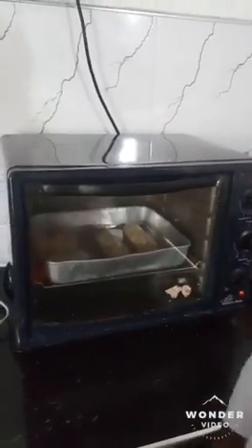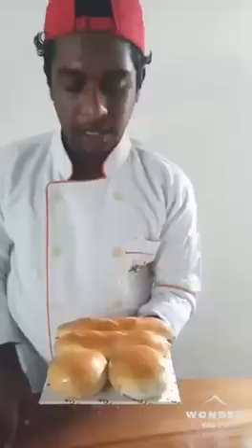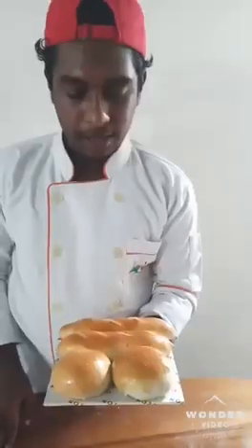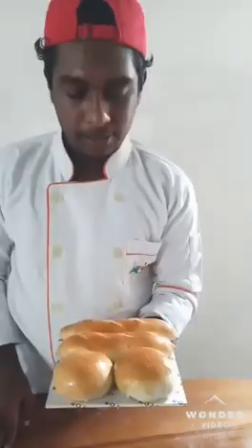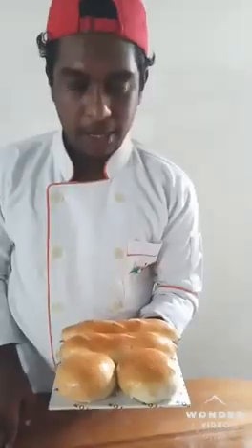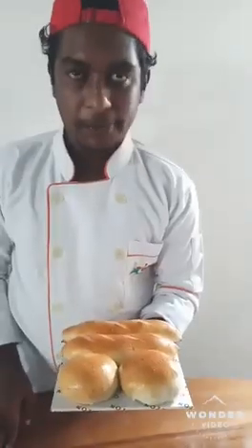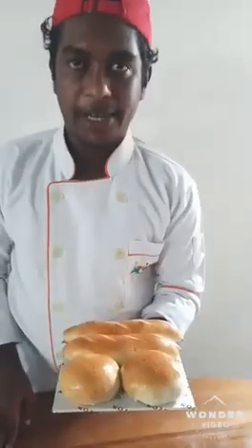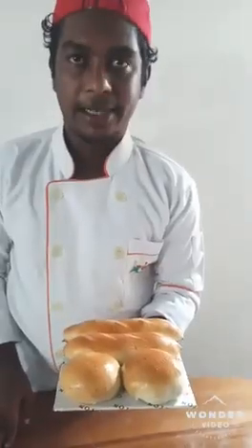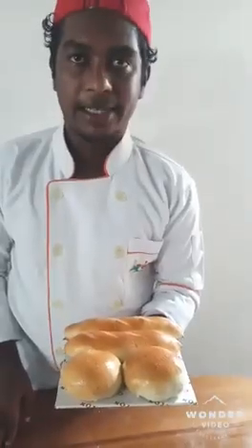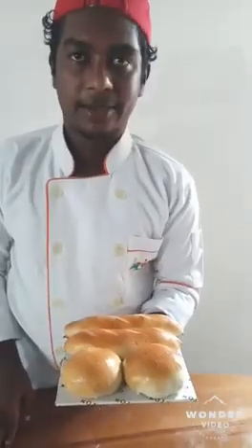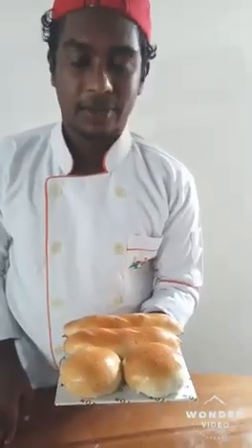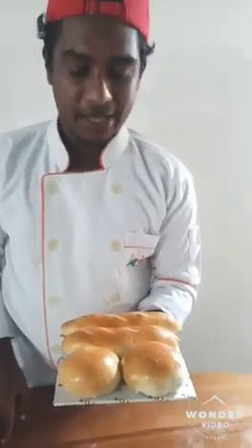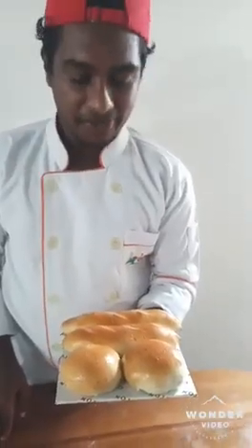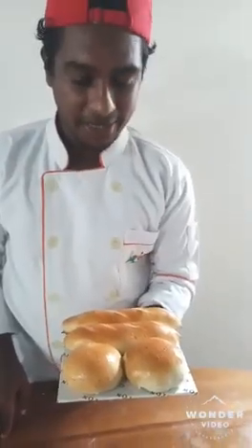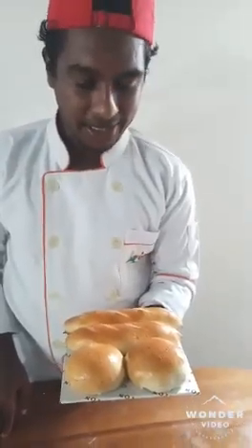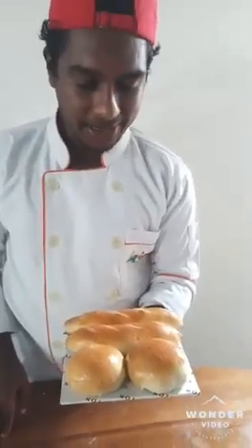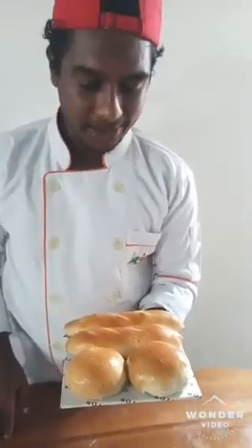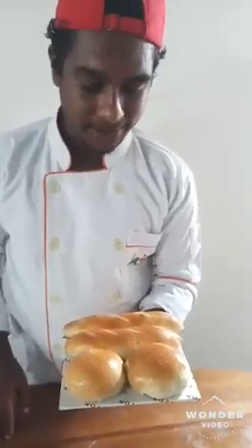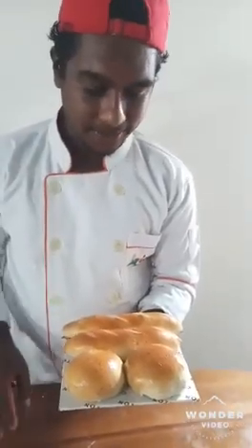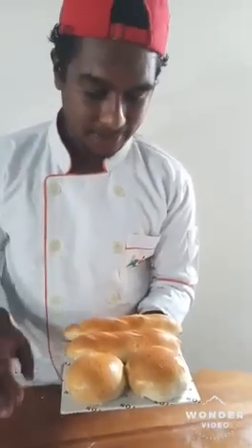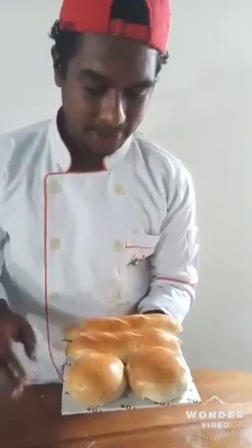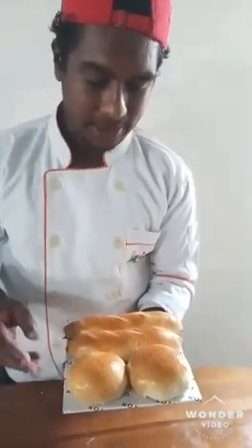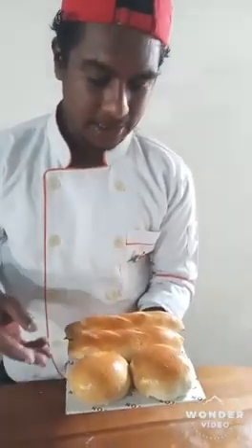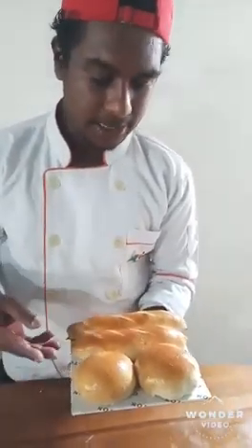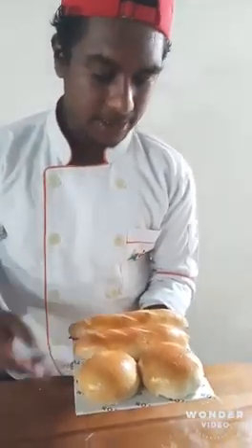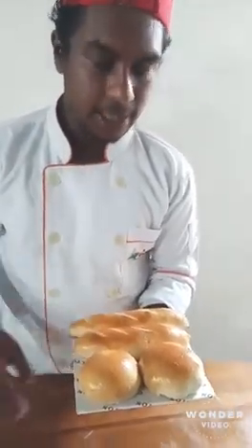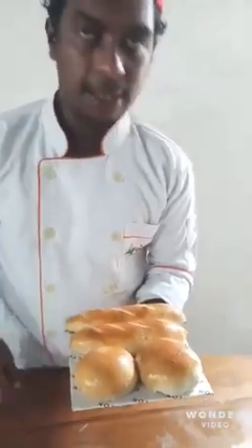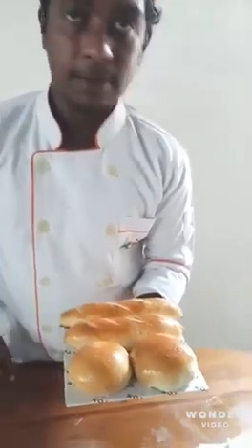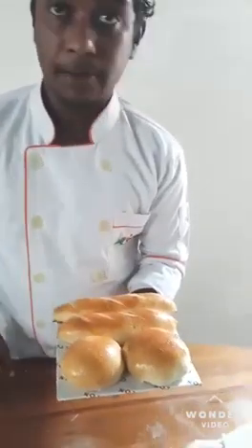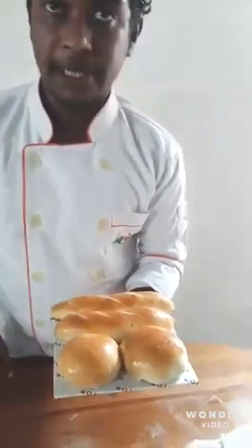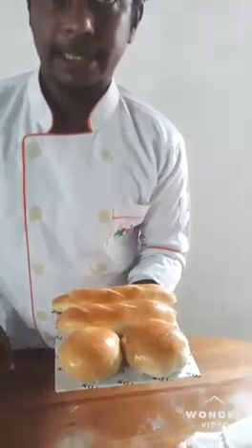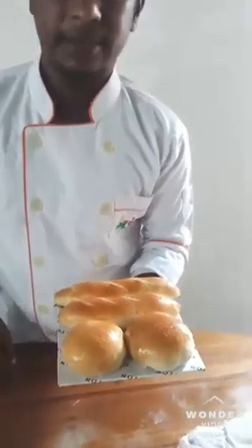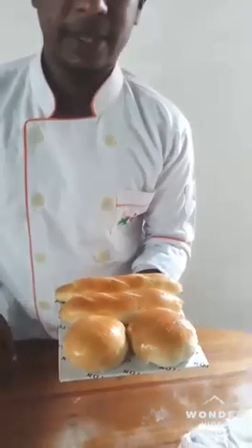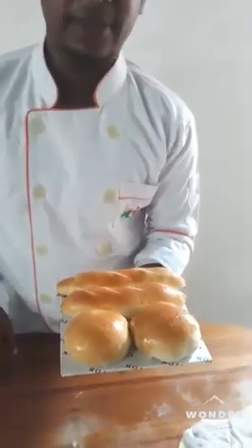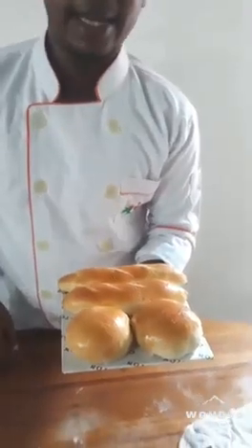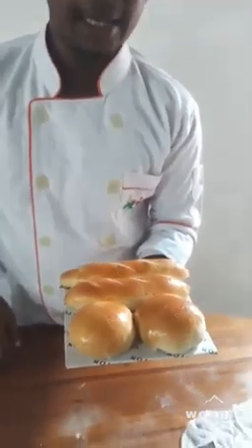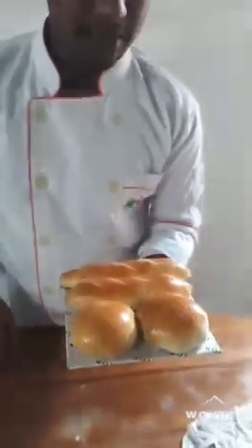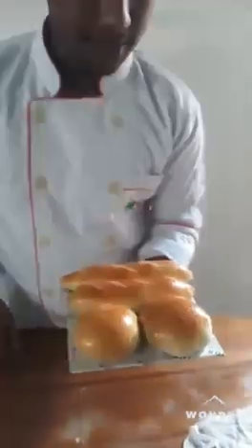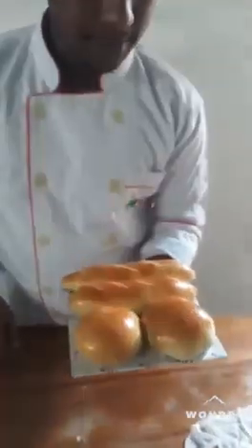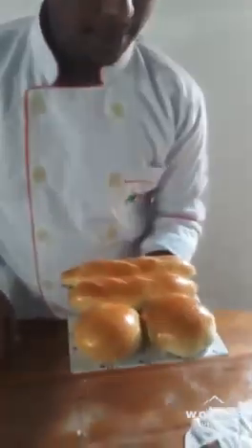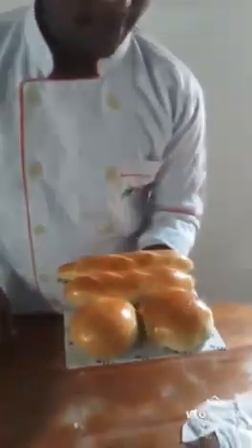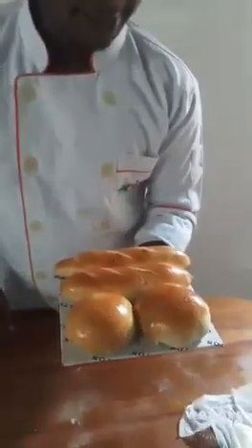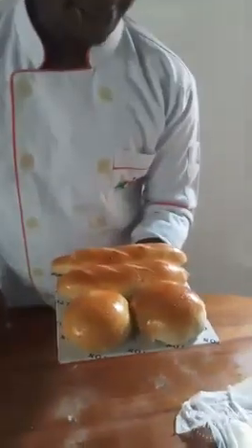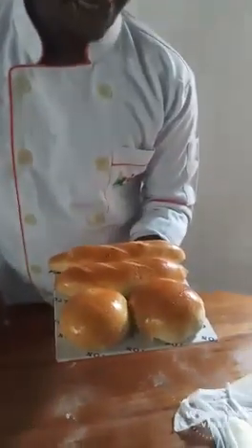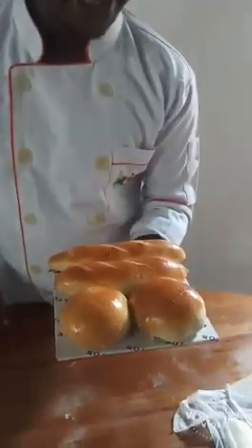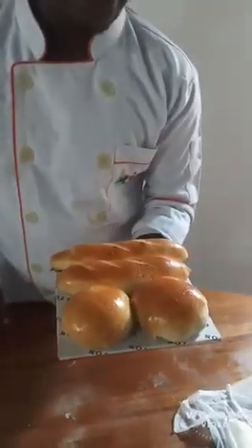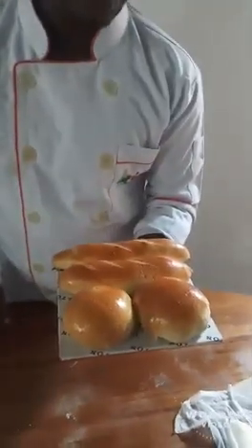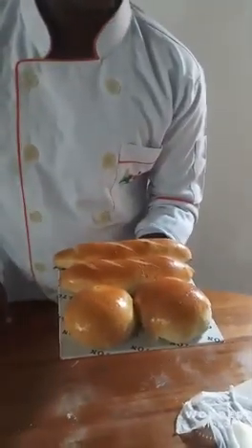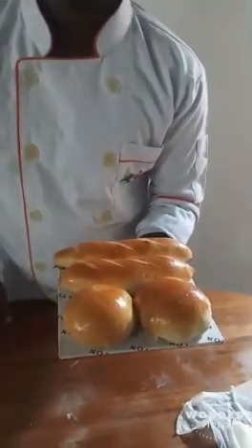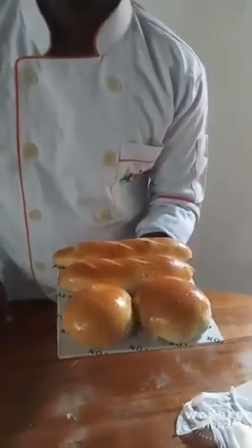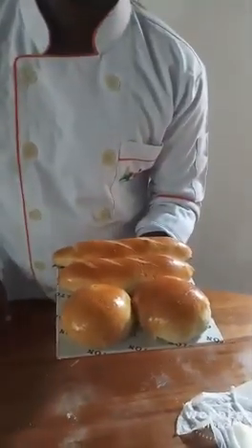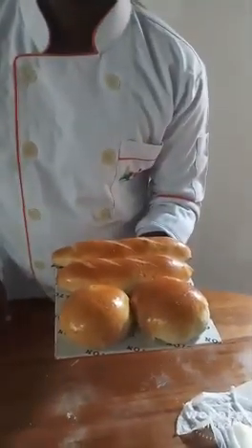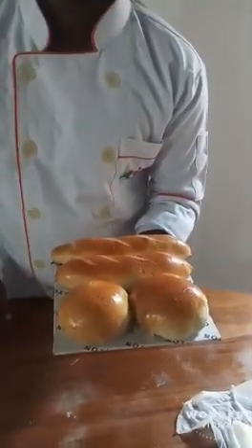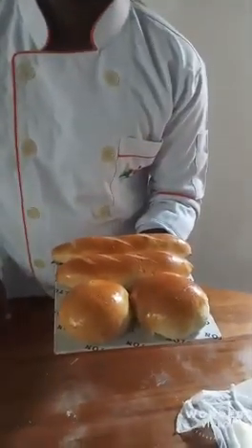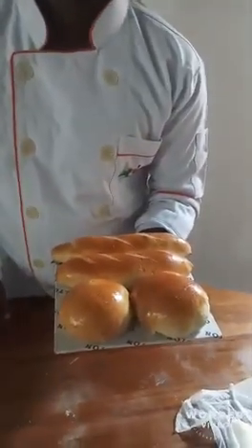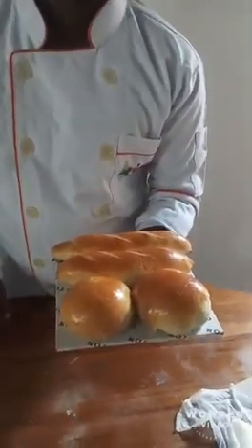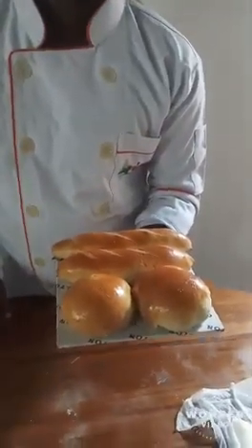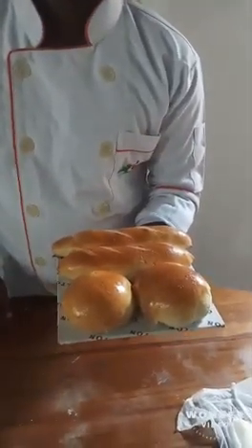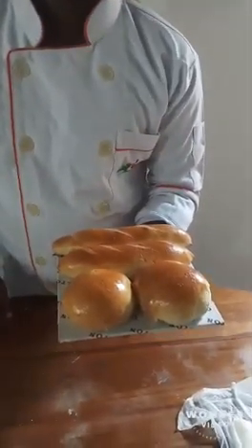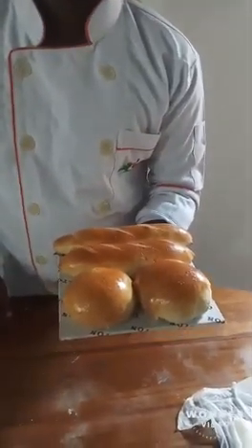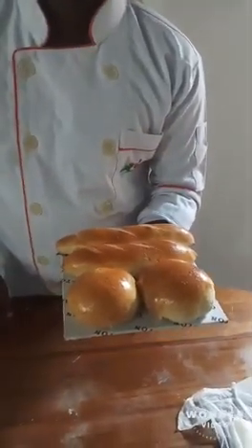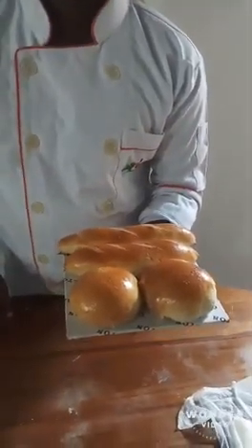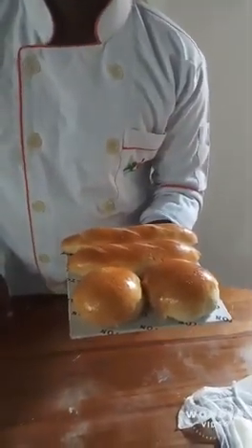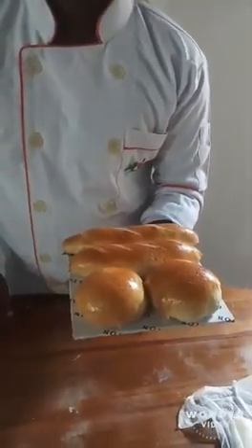My bread is finished cooking. See, my bread is very well and shining. Okay, thank you.